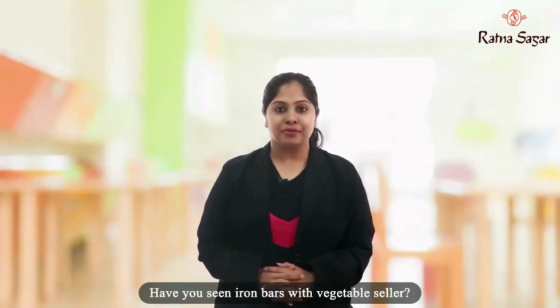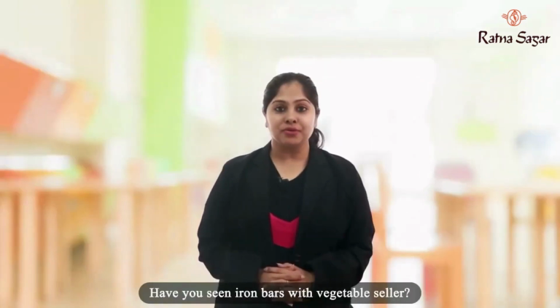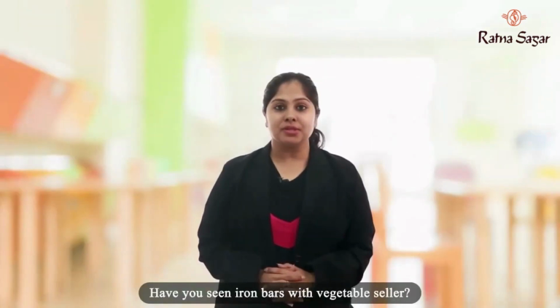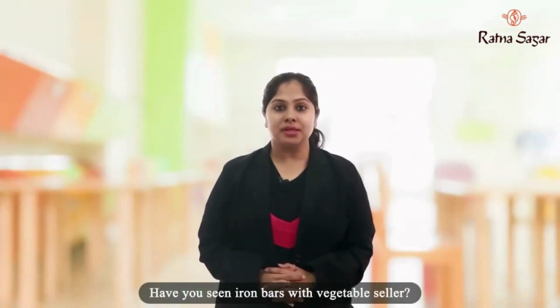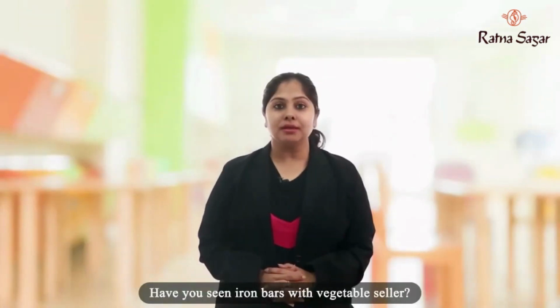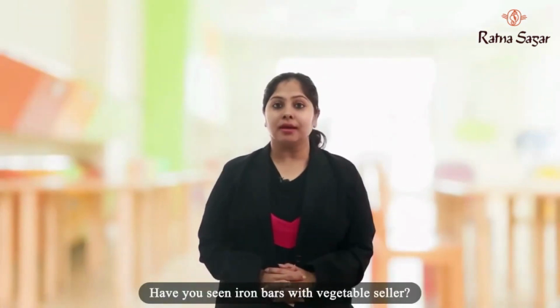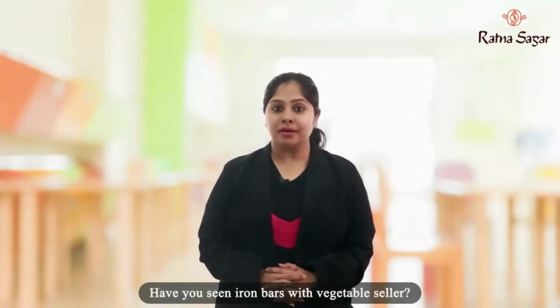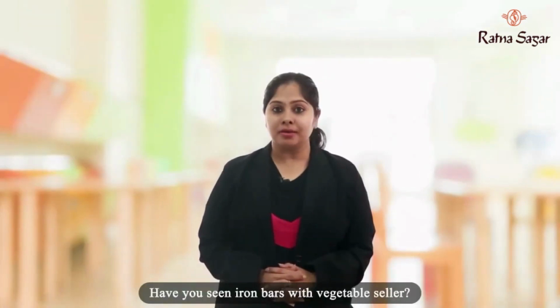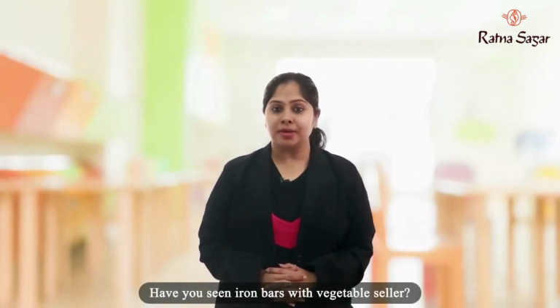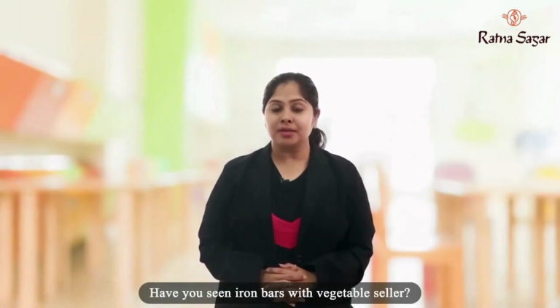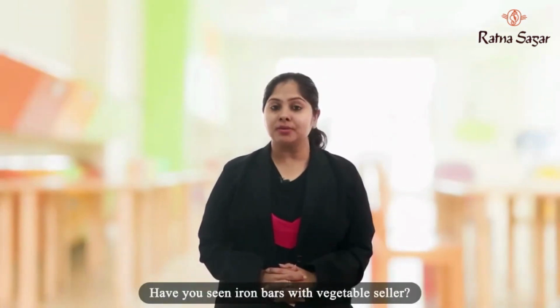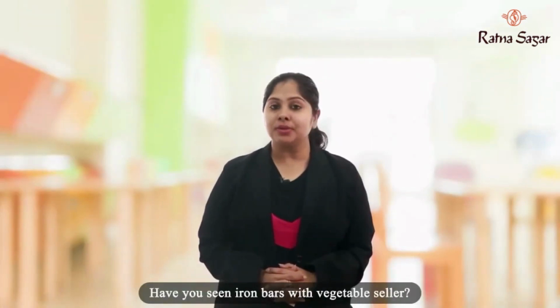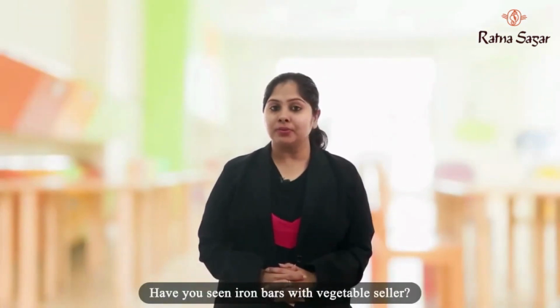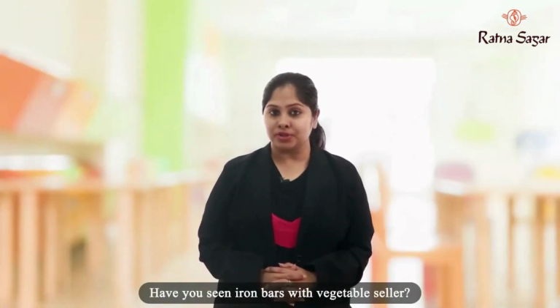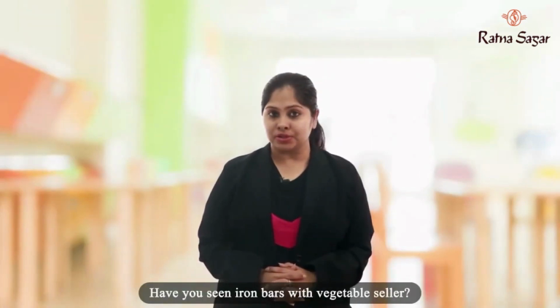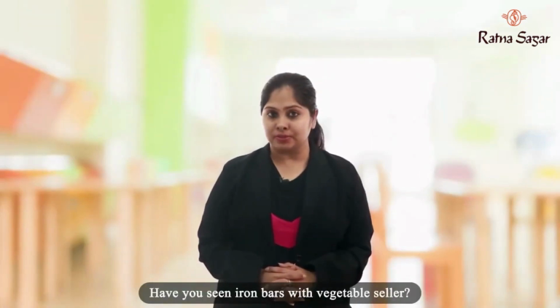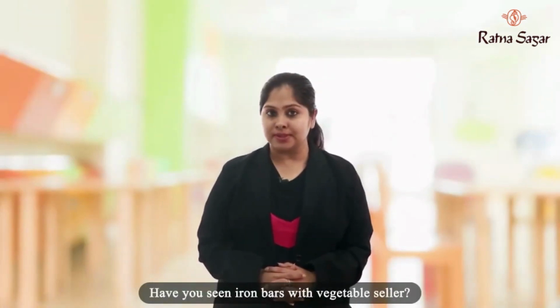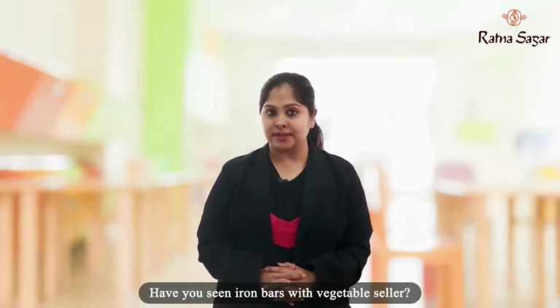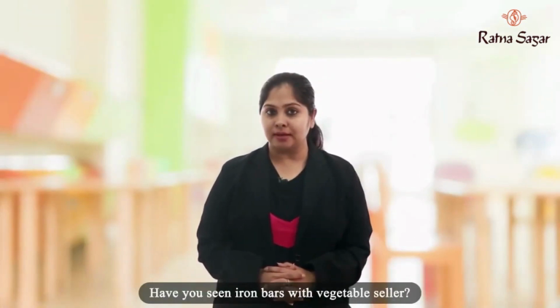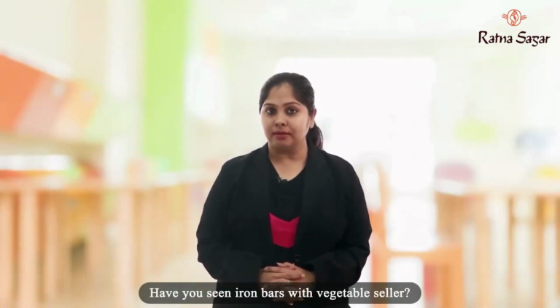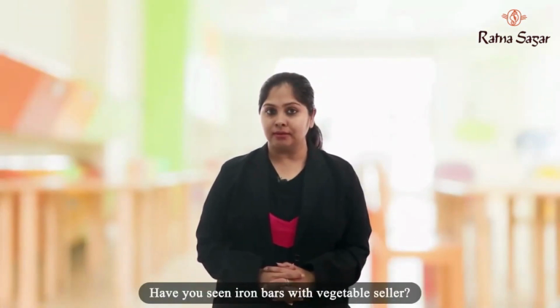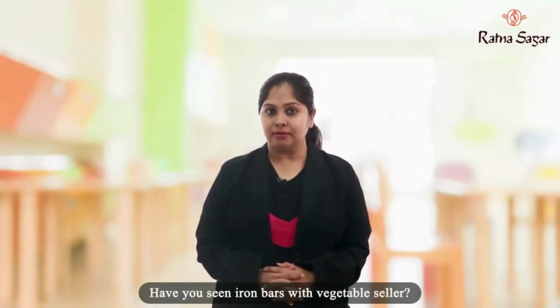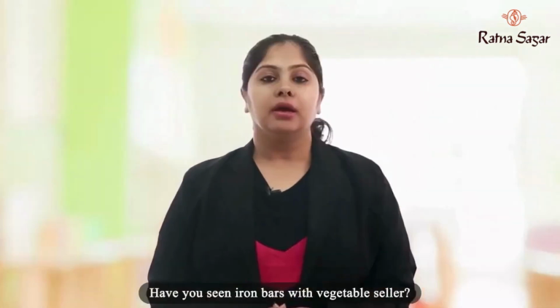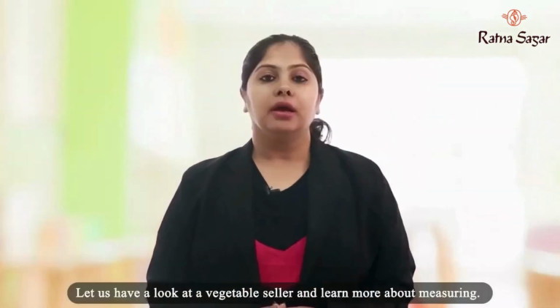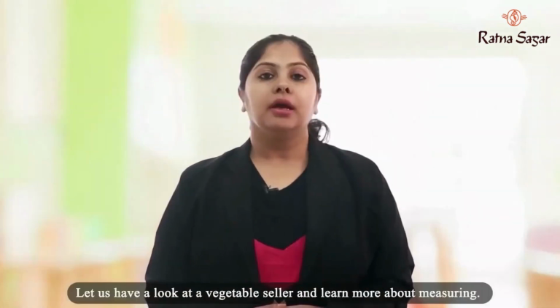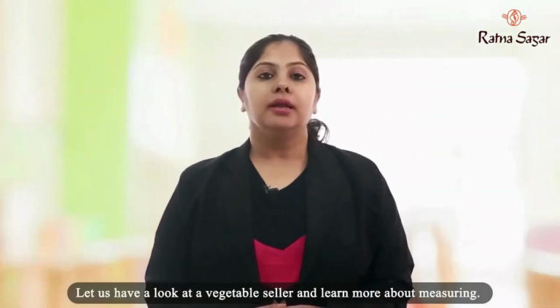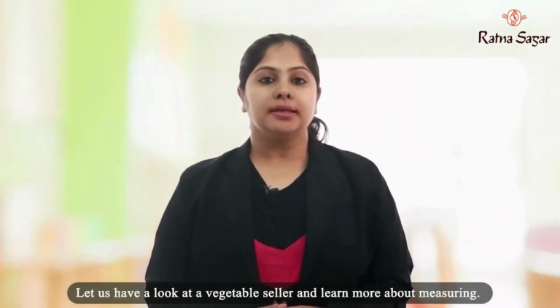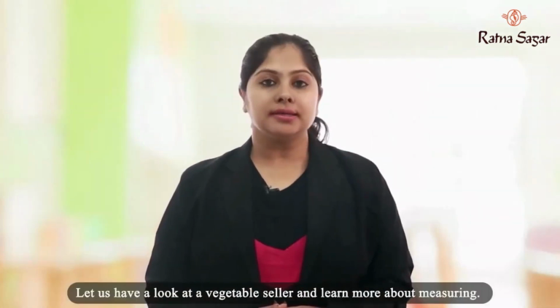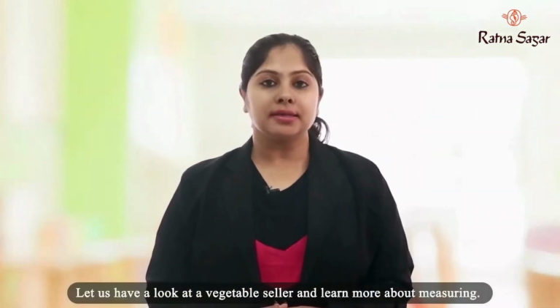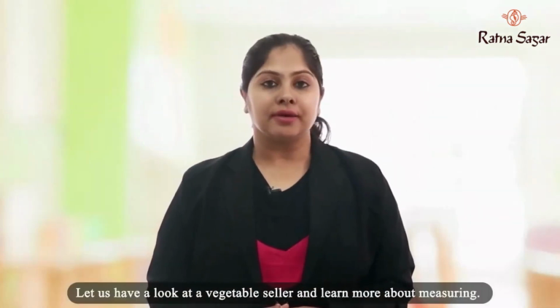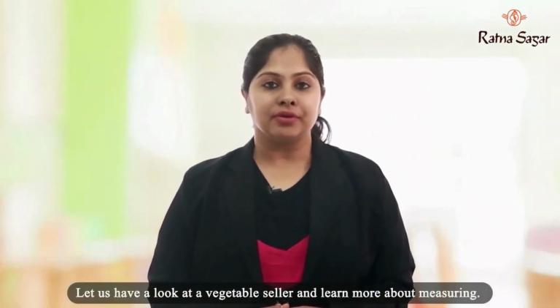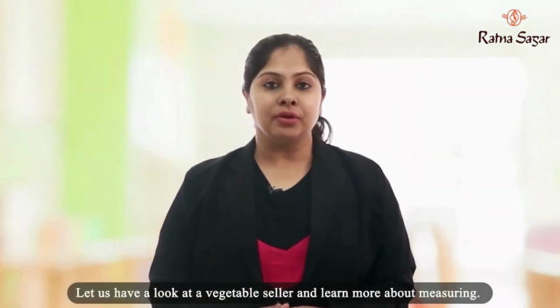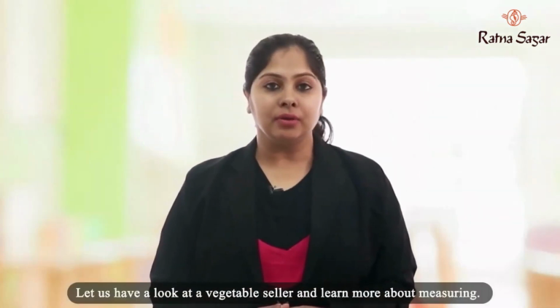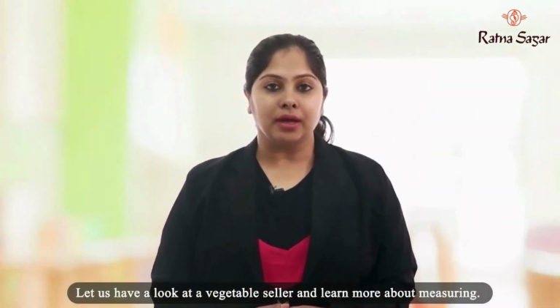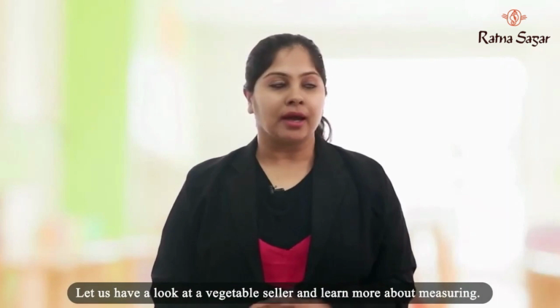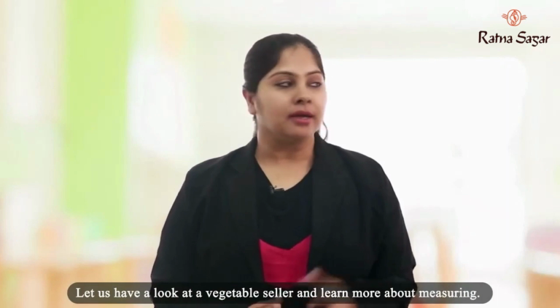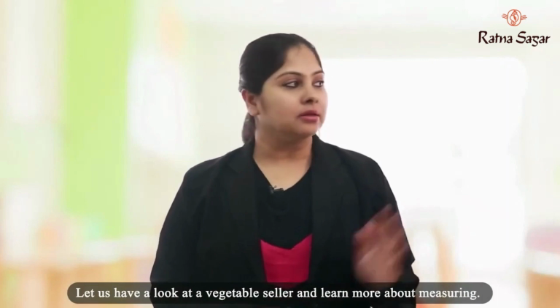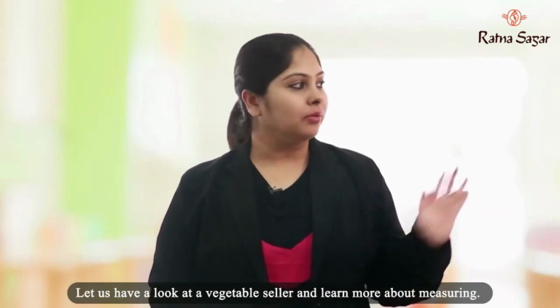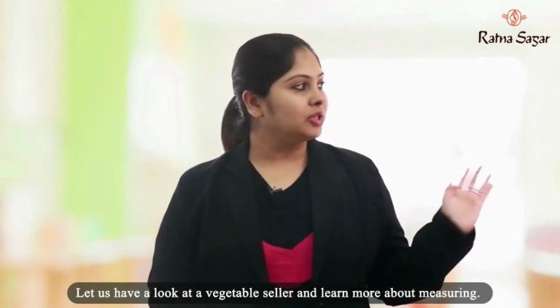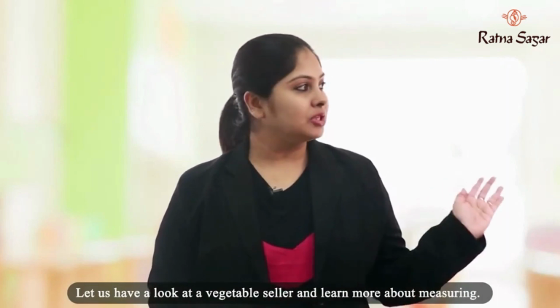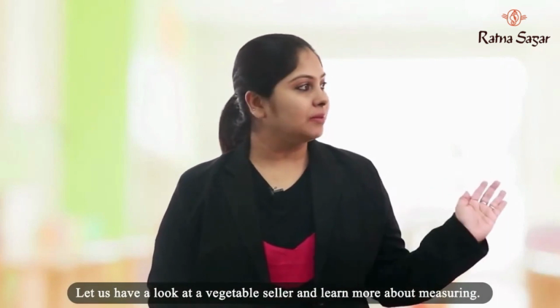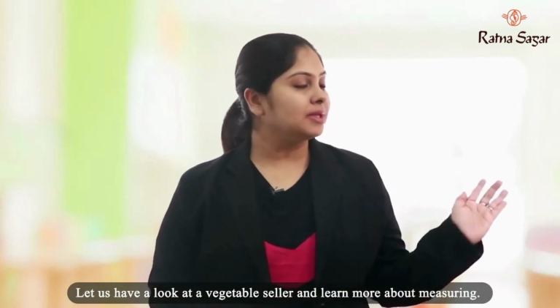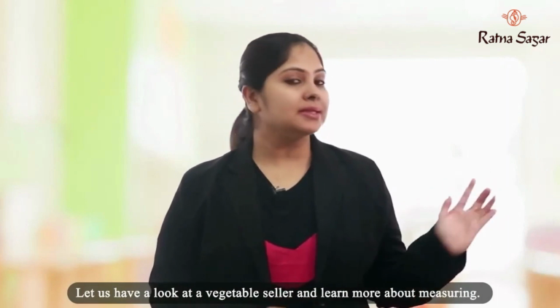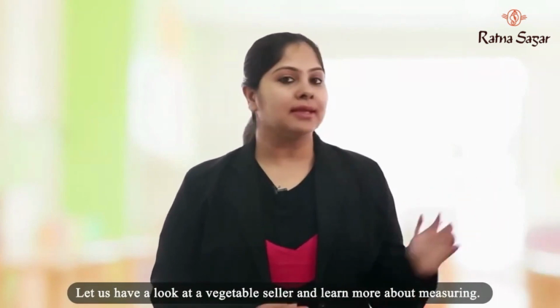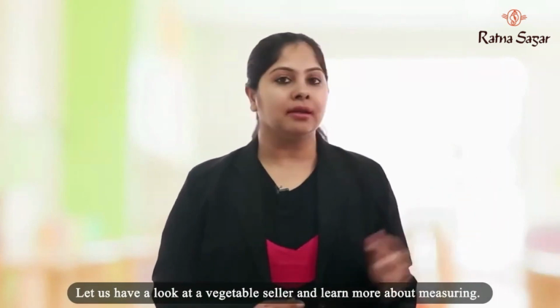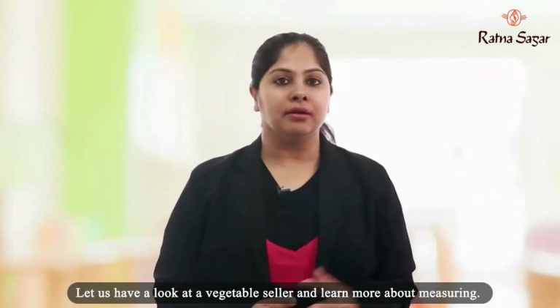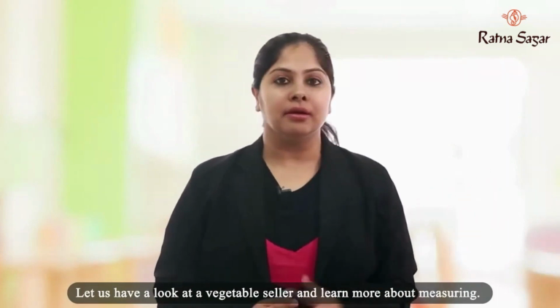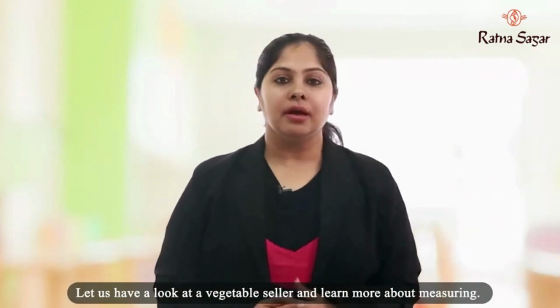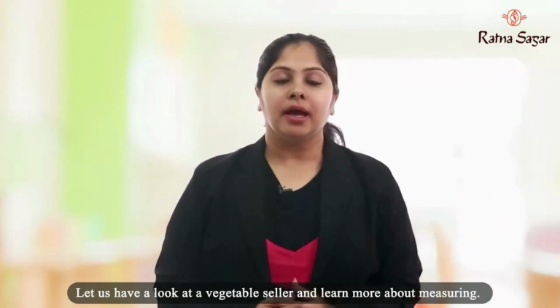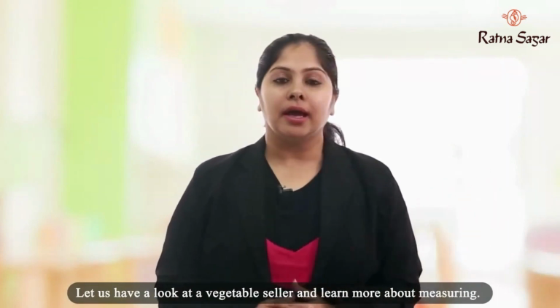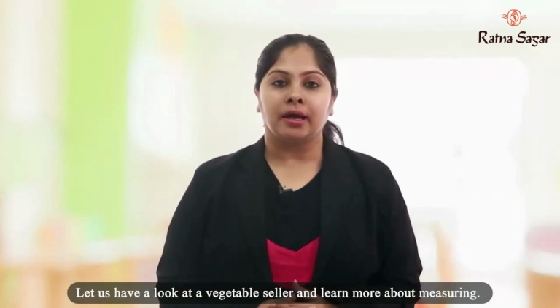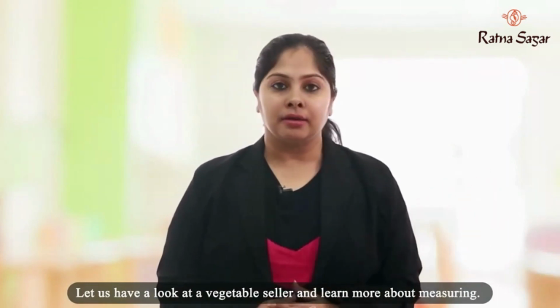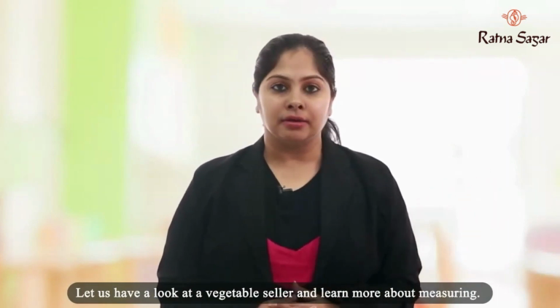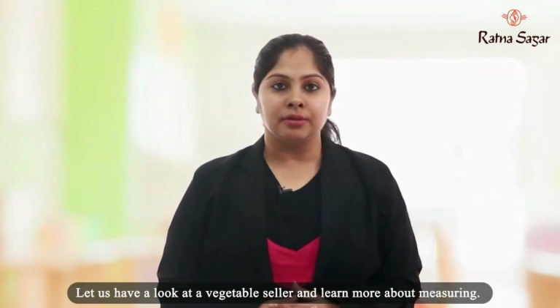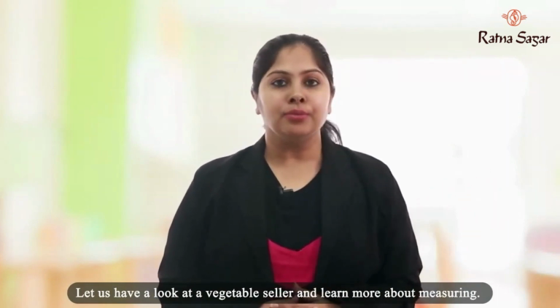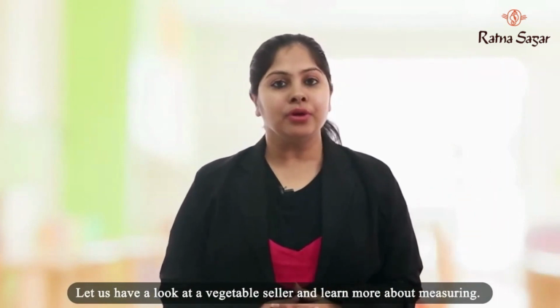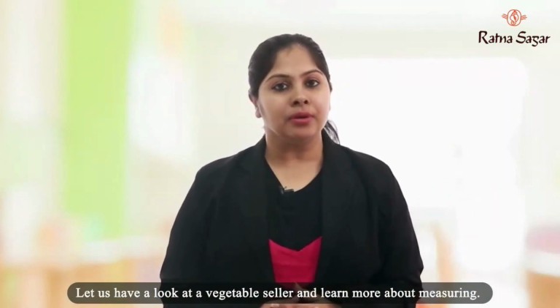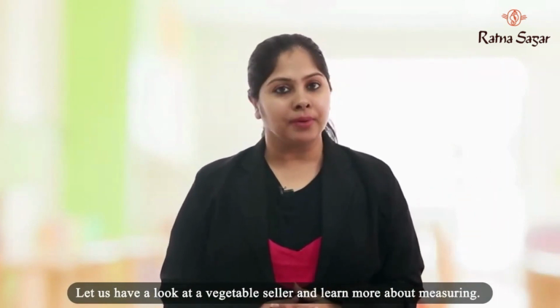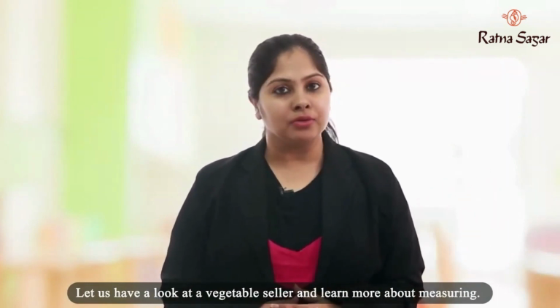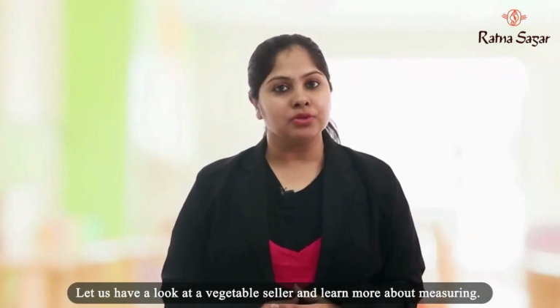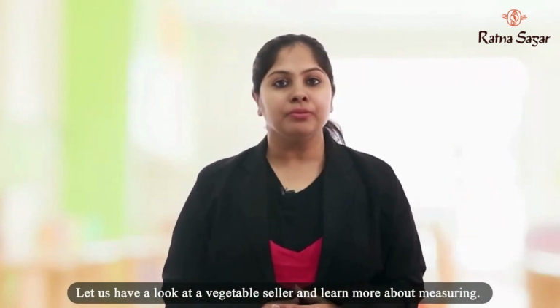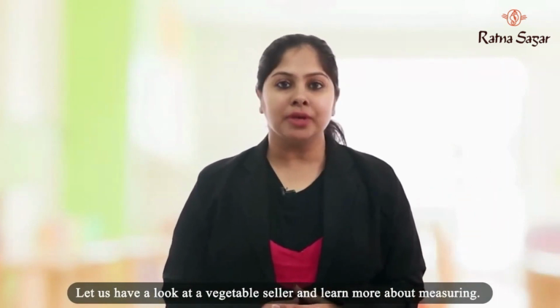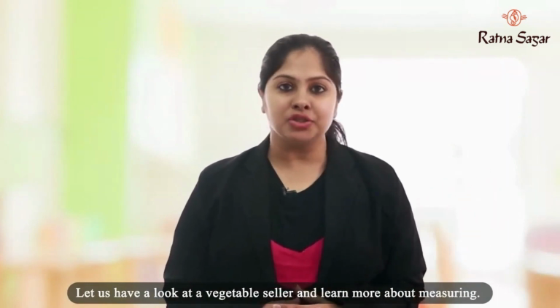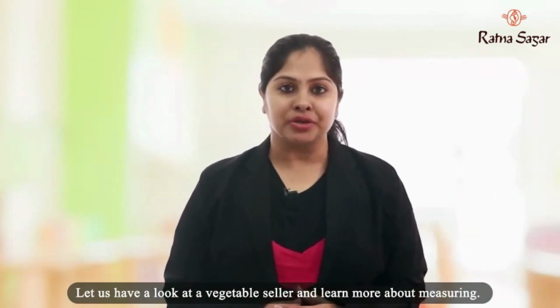Have you seen iron bars with the vegetable seller? Let us have a look at the vegetable seller and learn more about measuring.